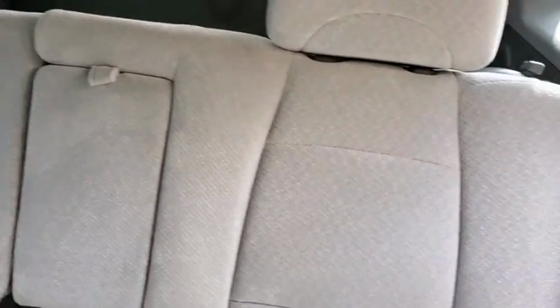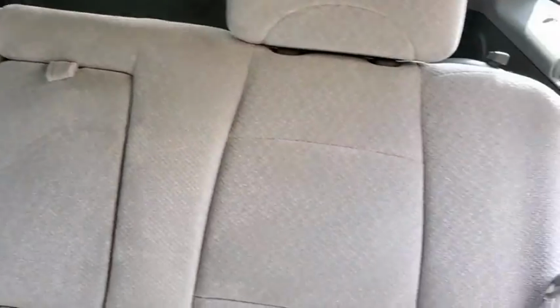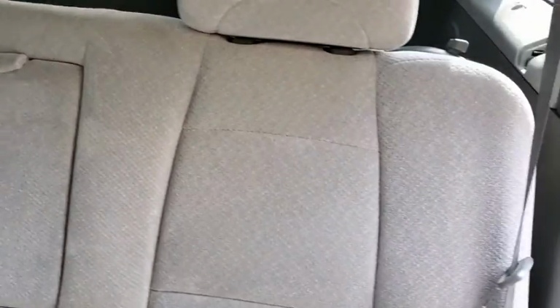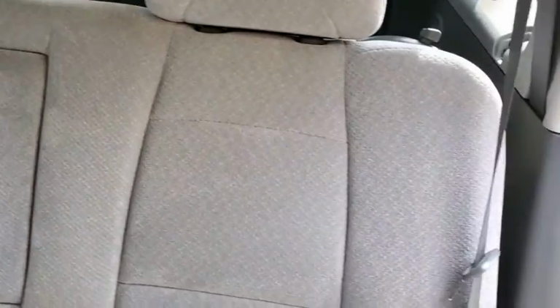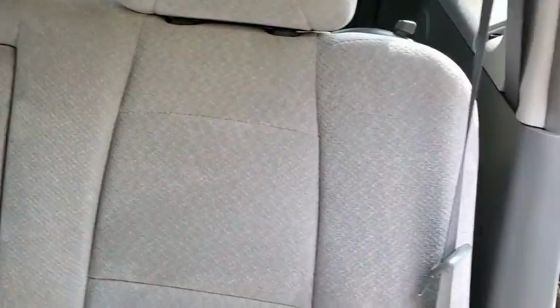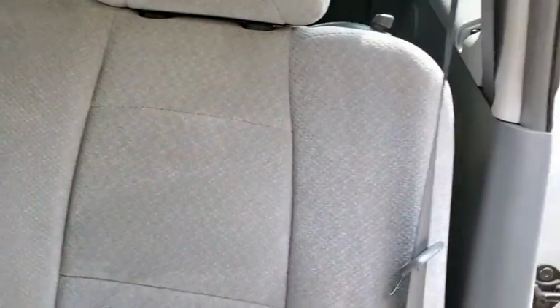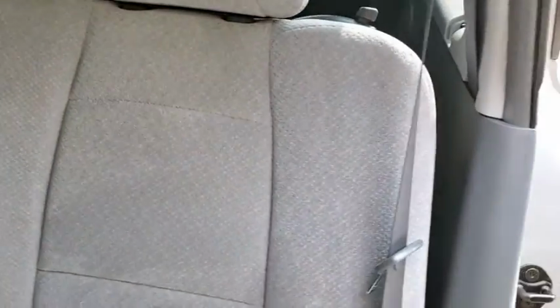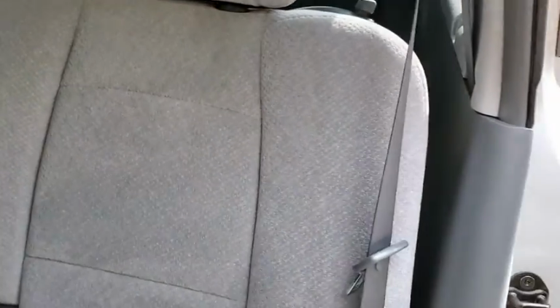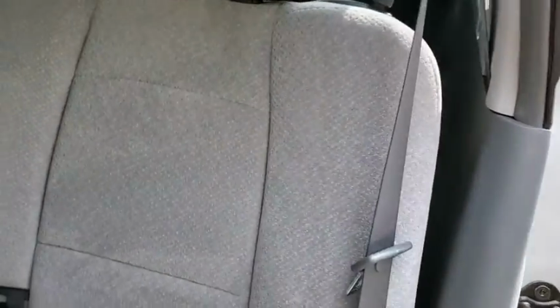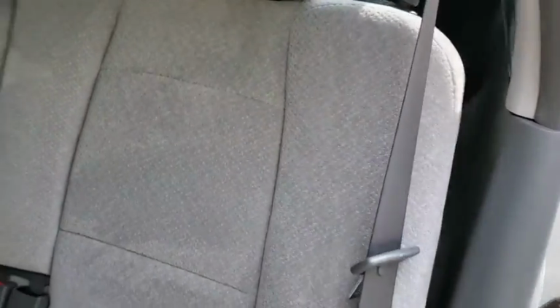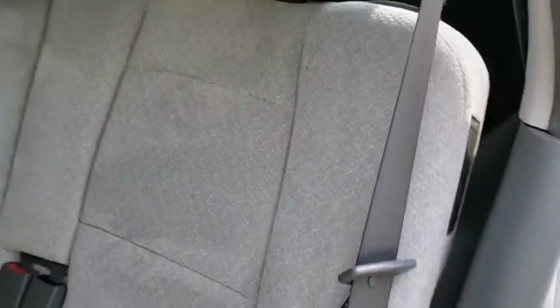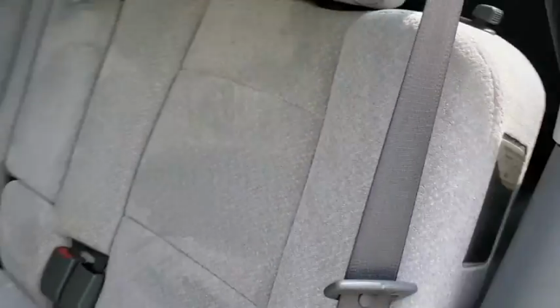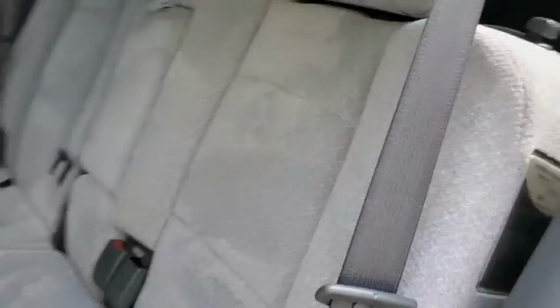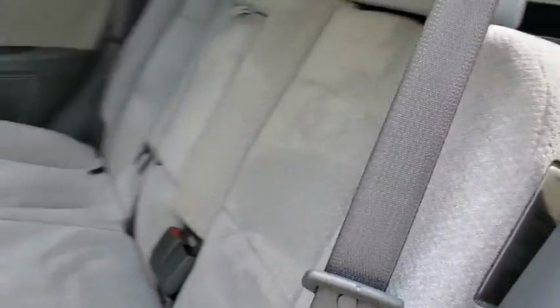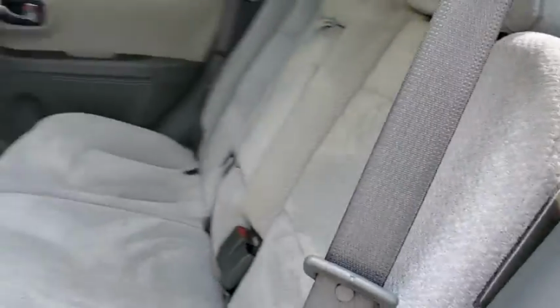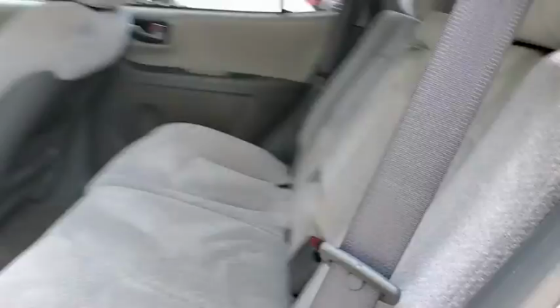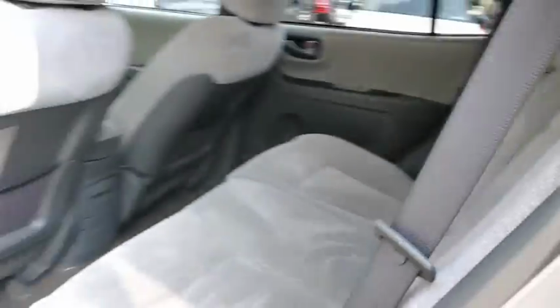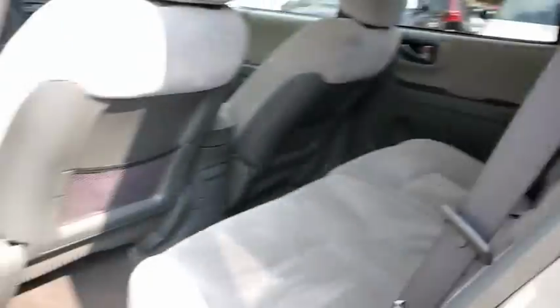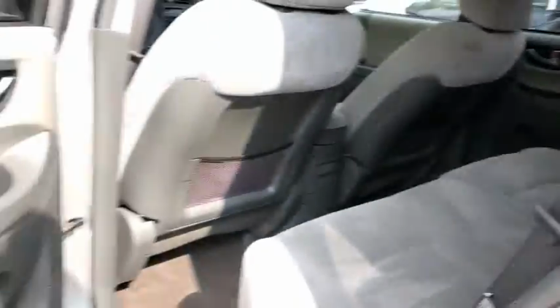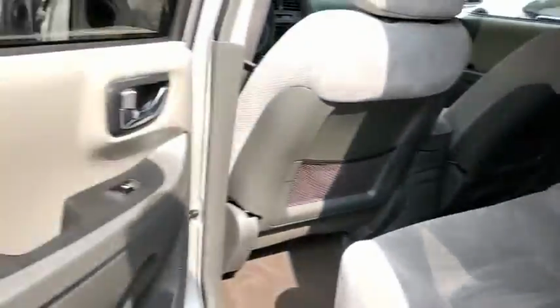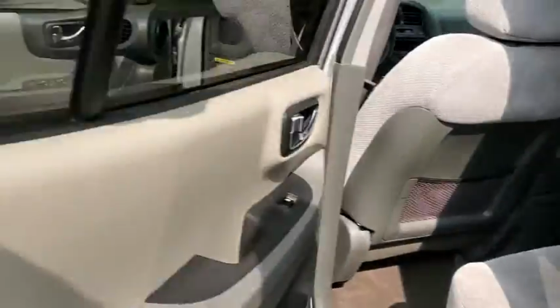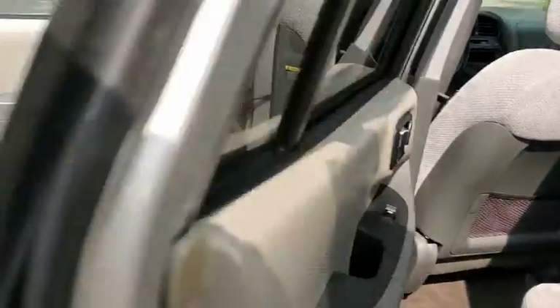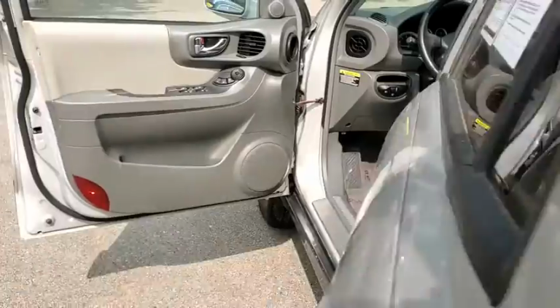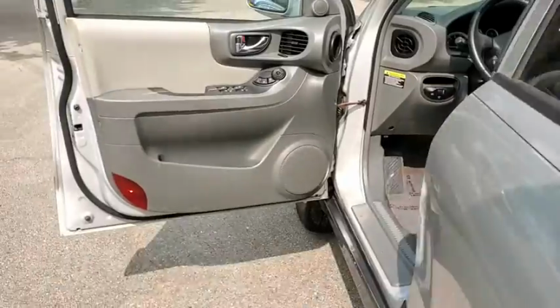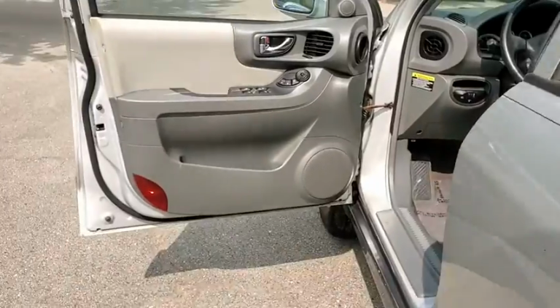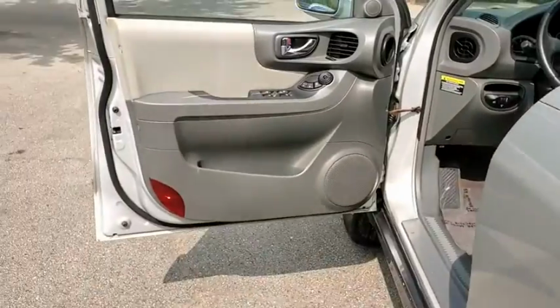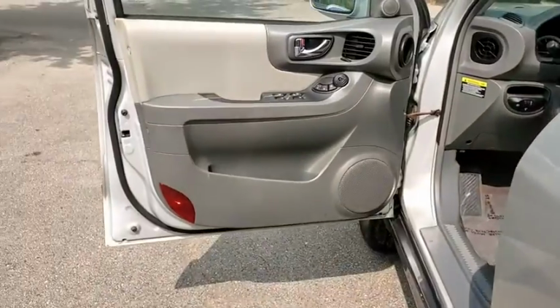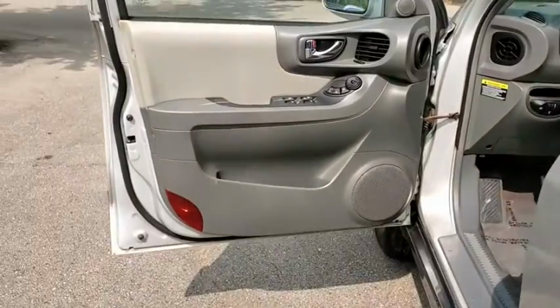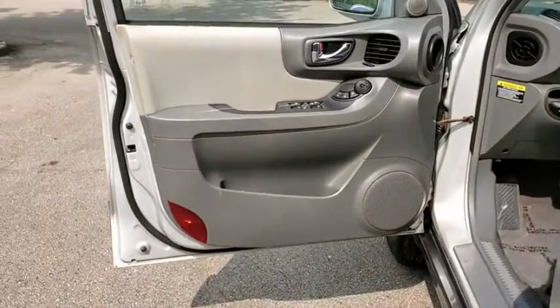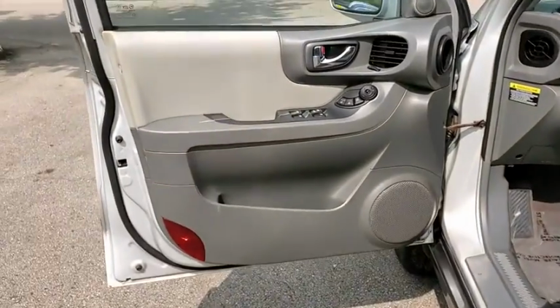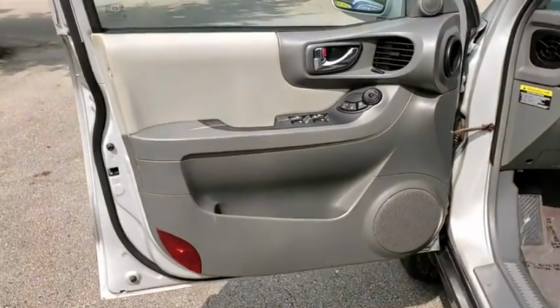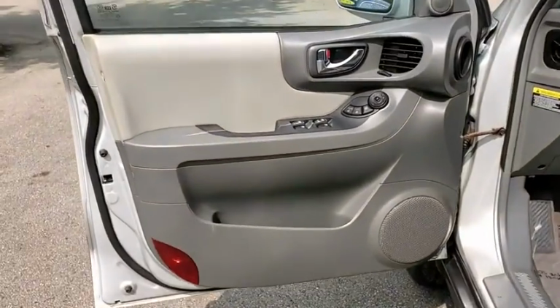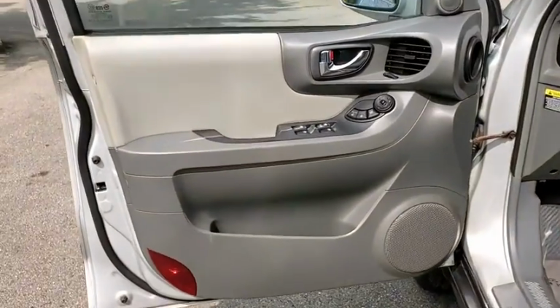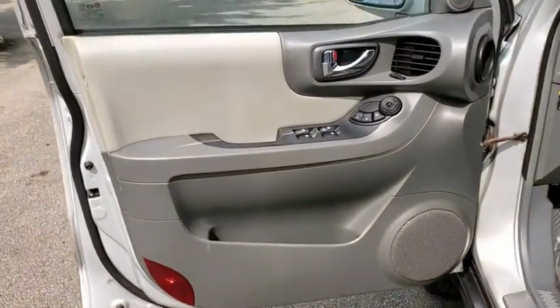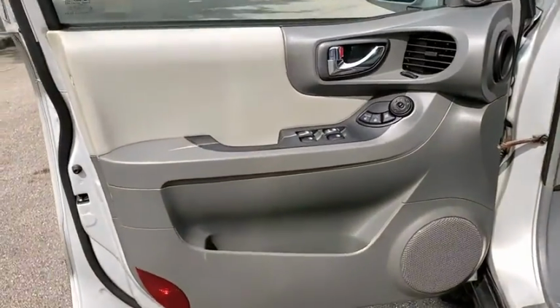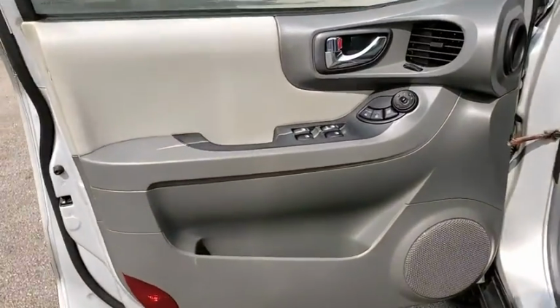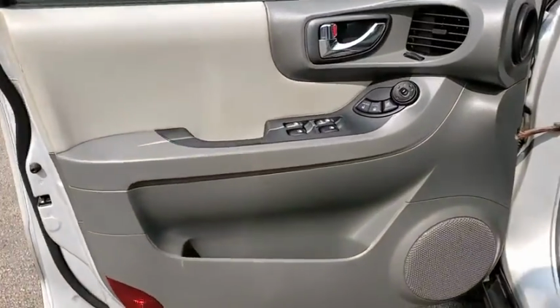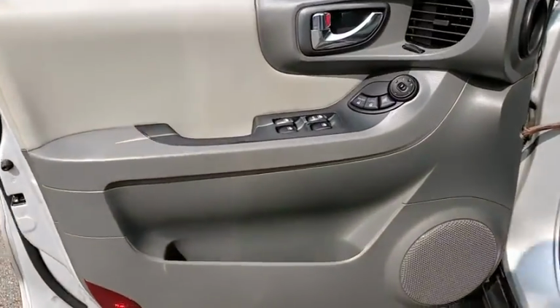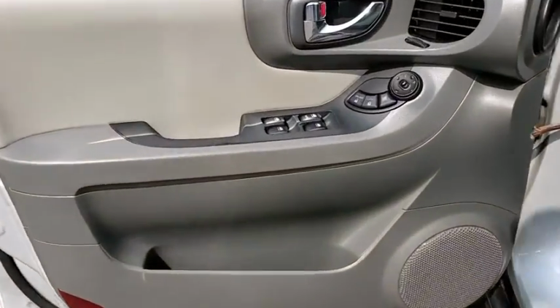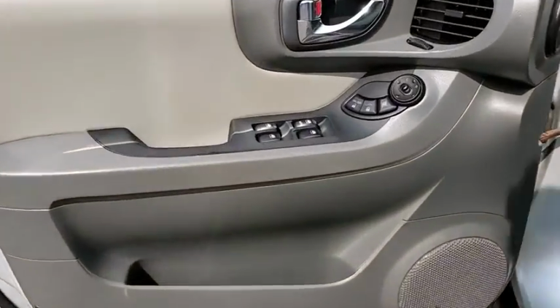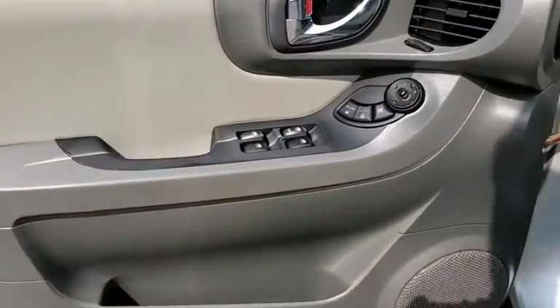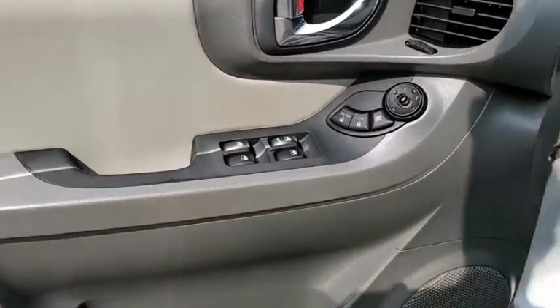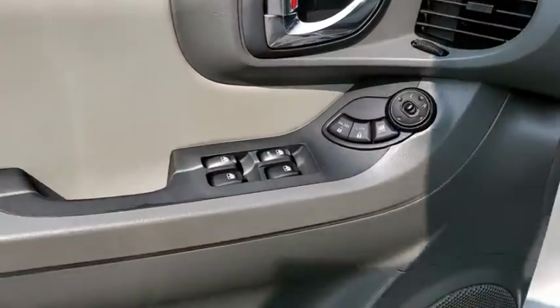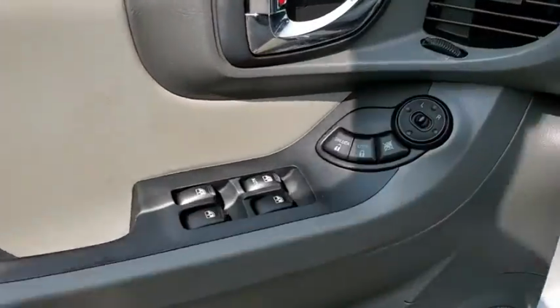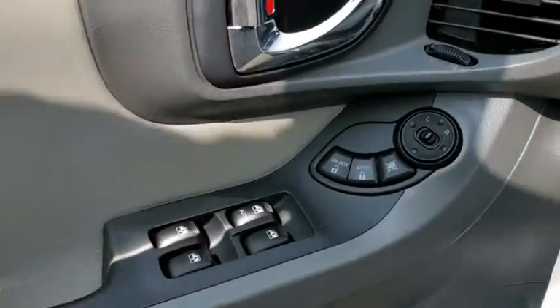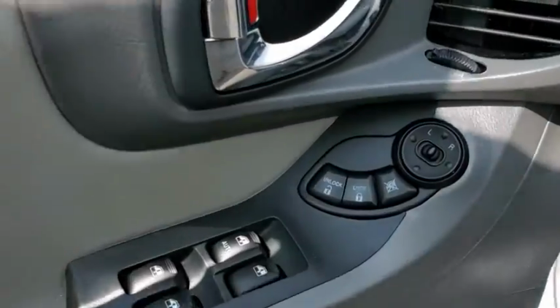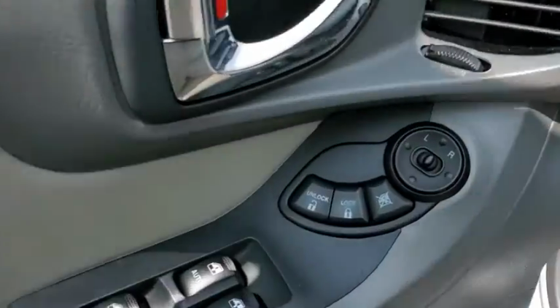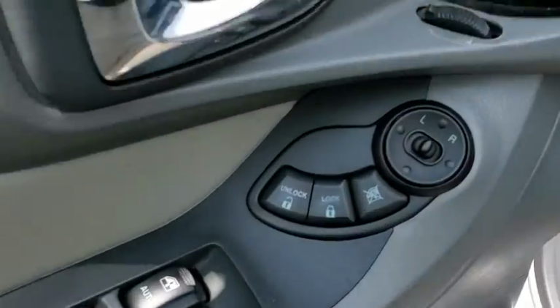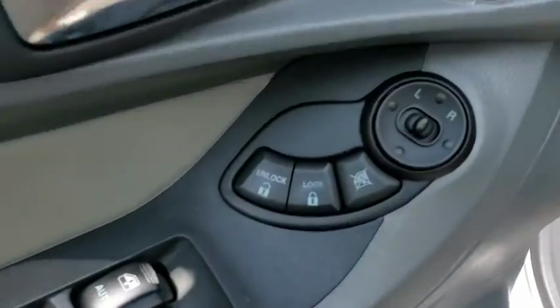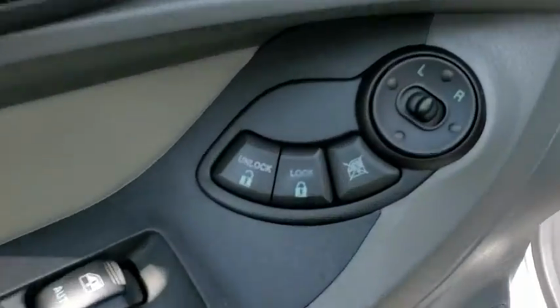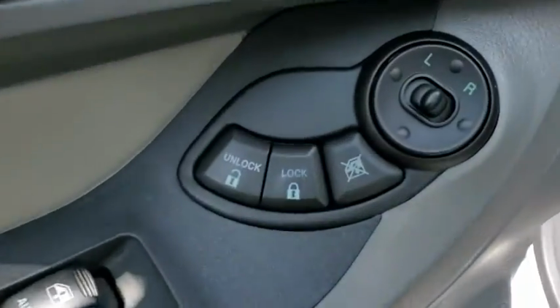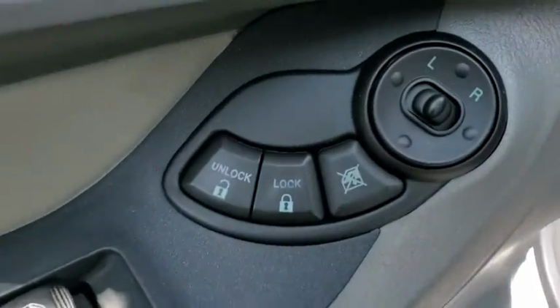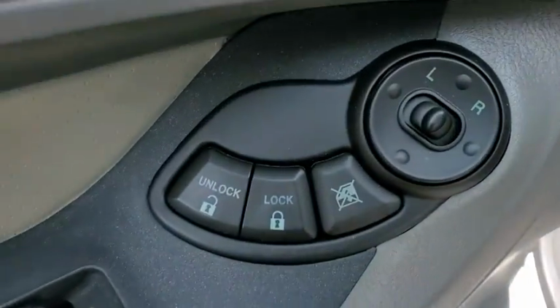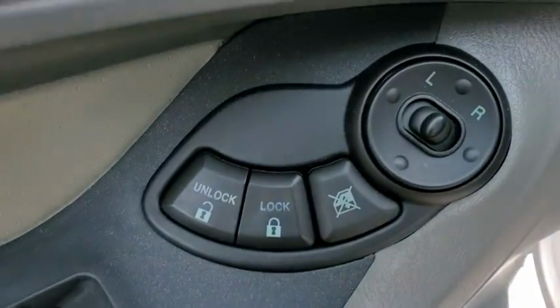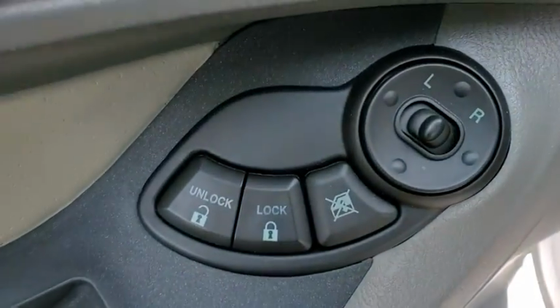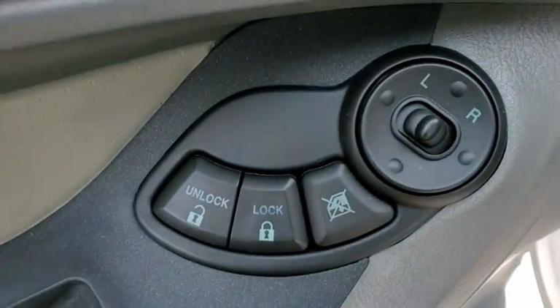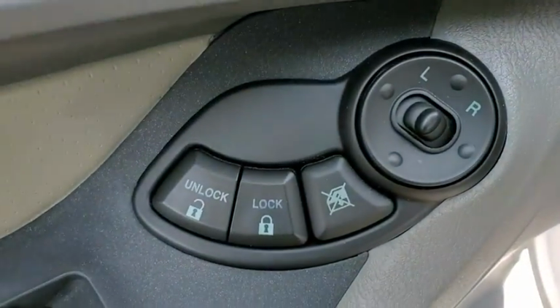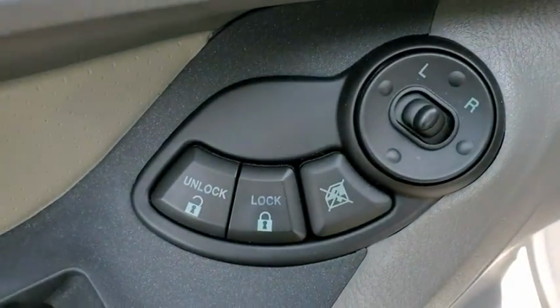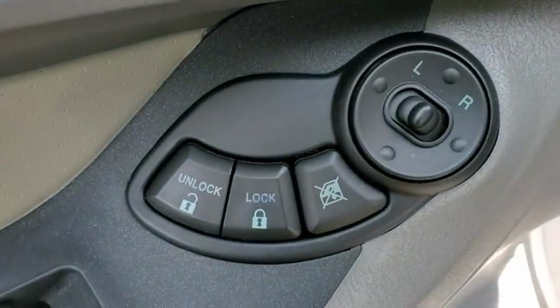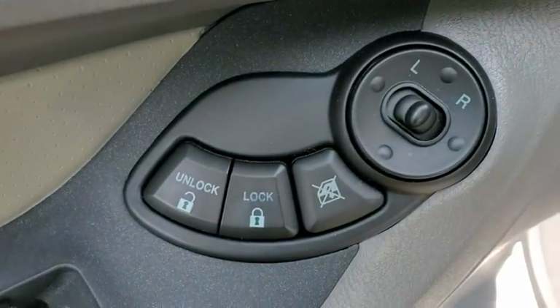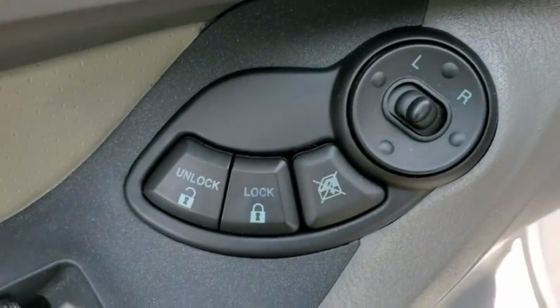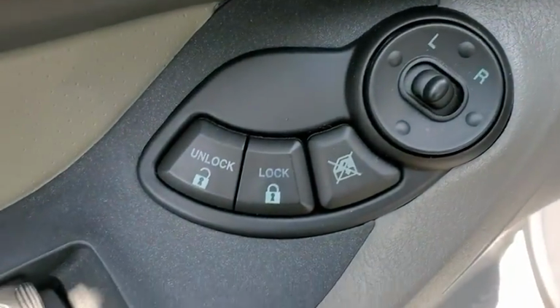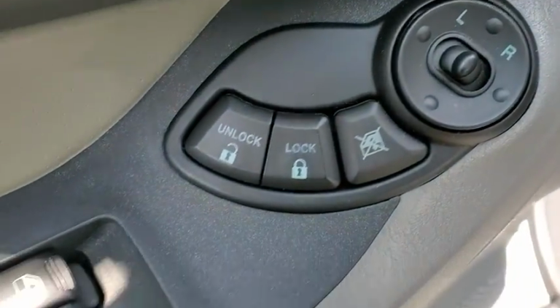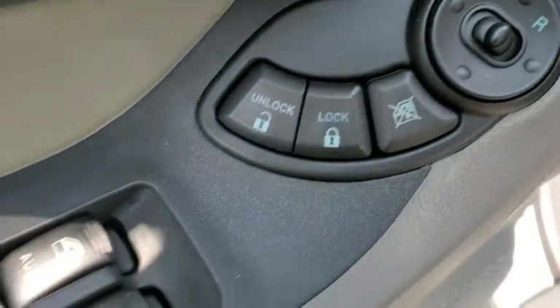CD player, fog lights, power door locks, remote keyless entry, overhead console, carpeted floor mats, tachometer.